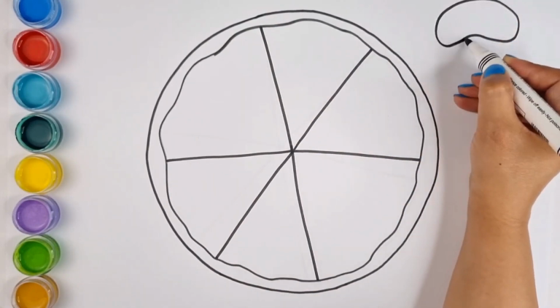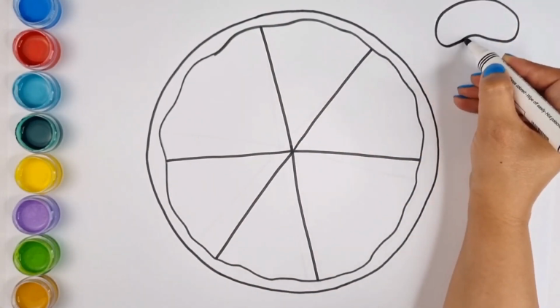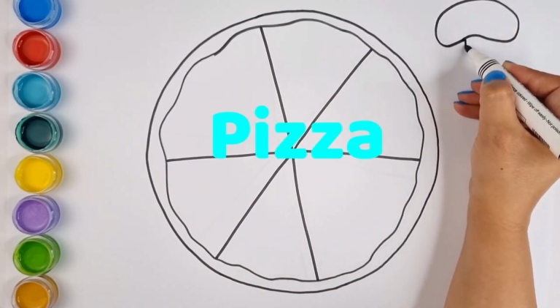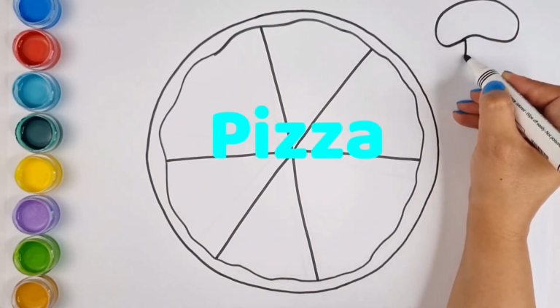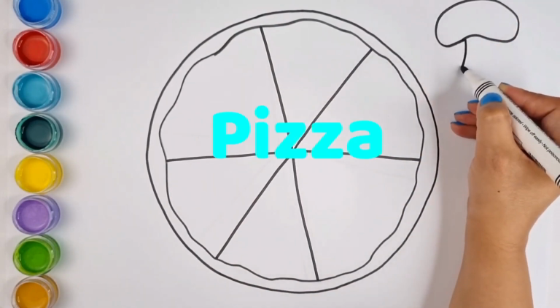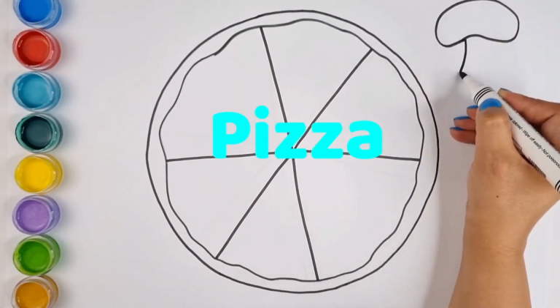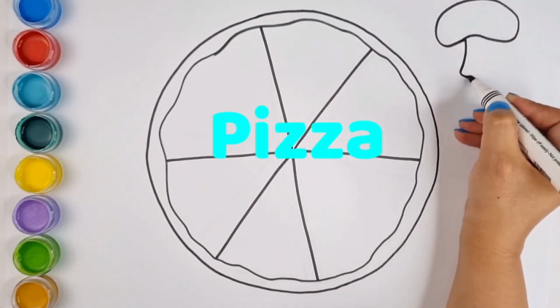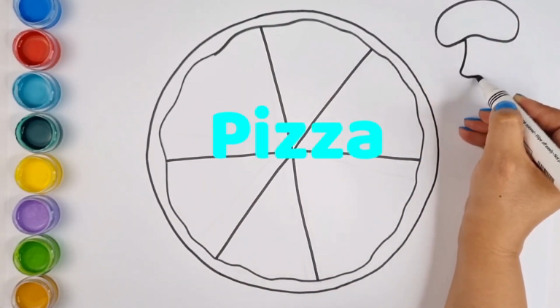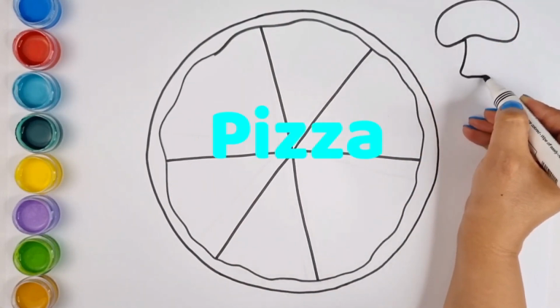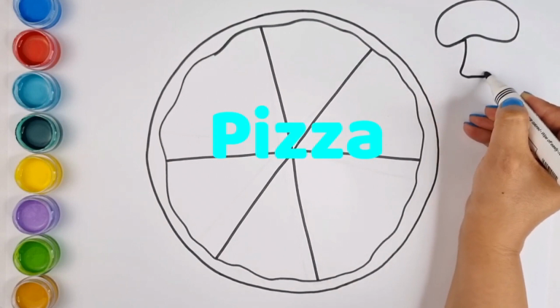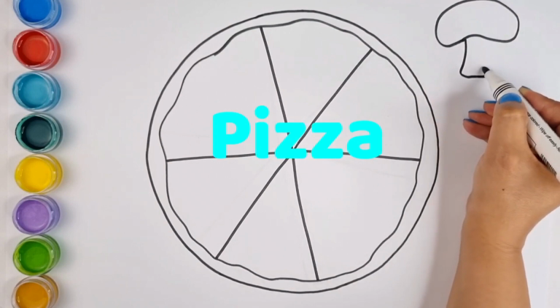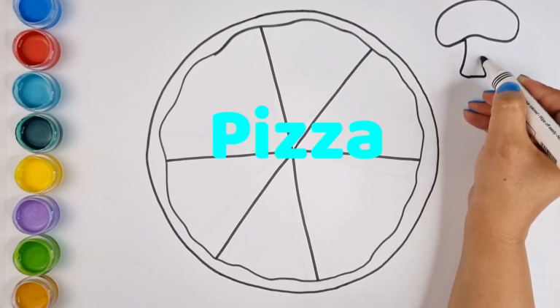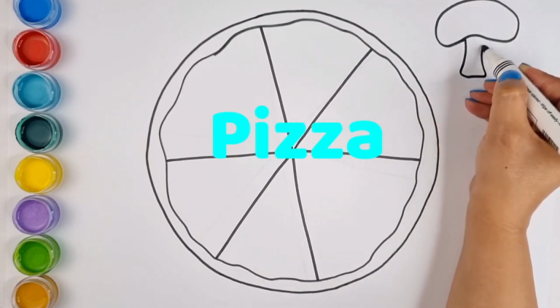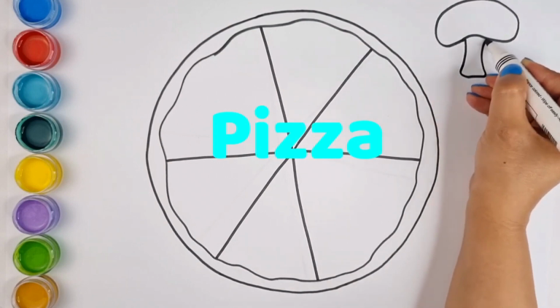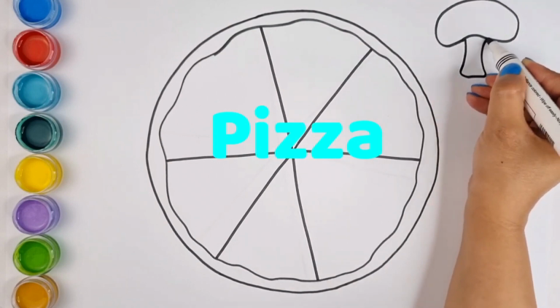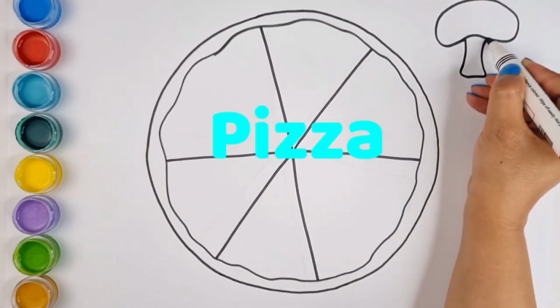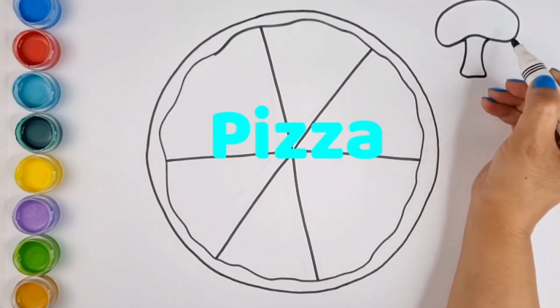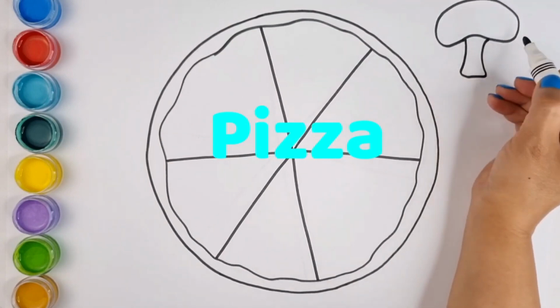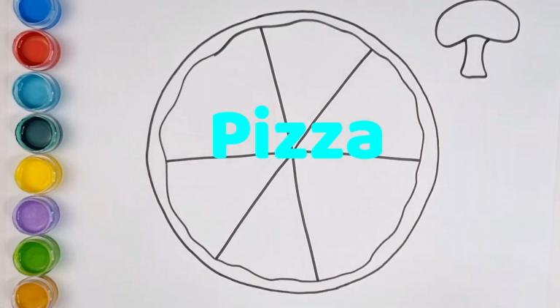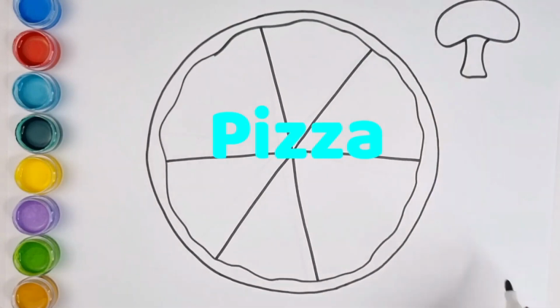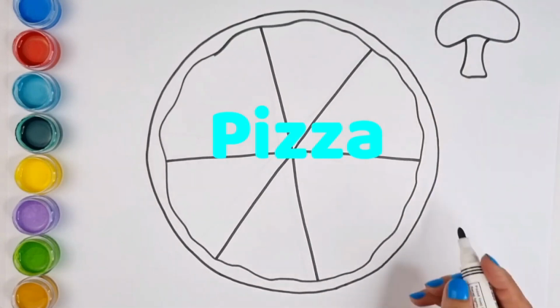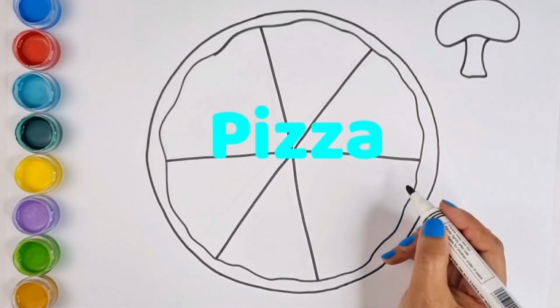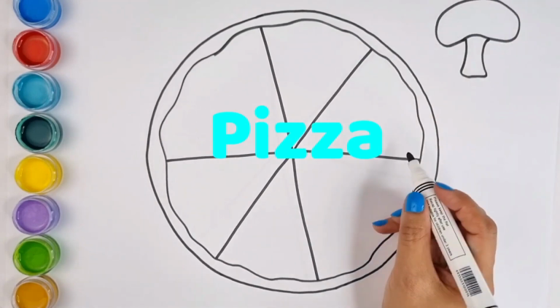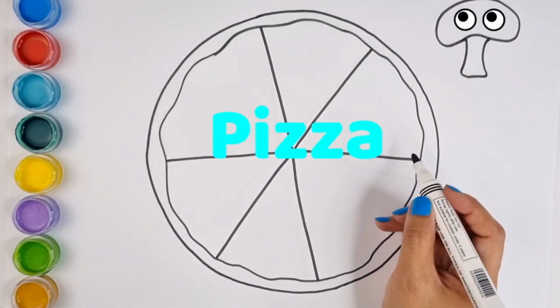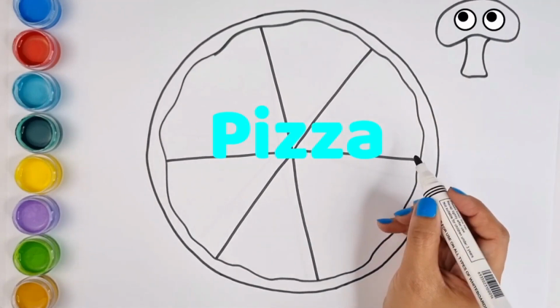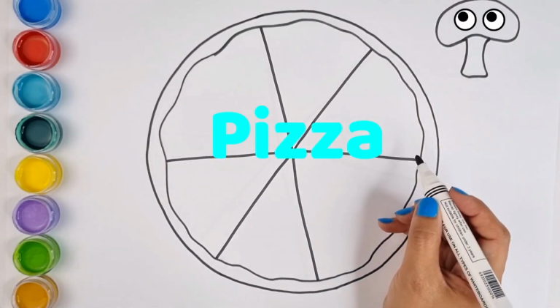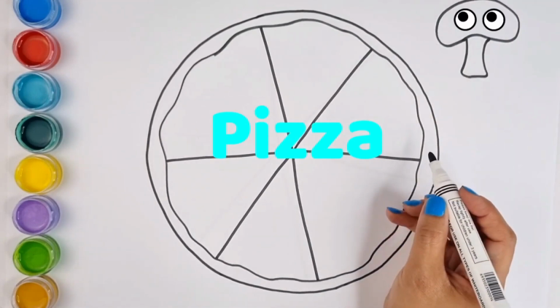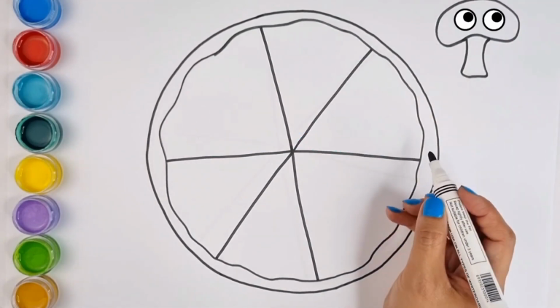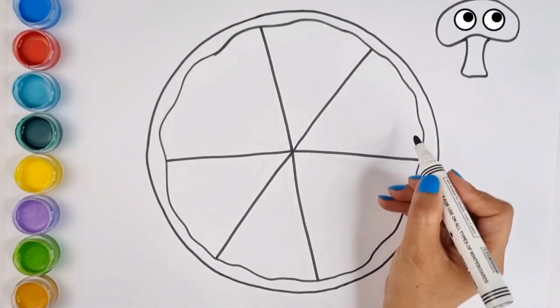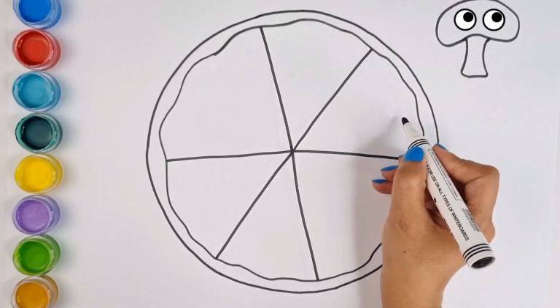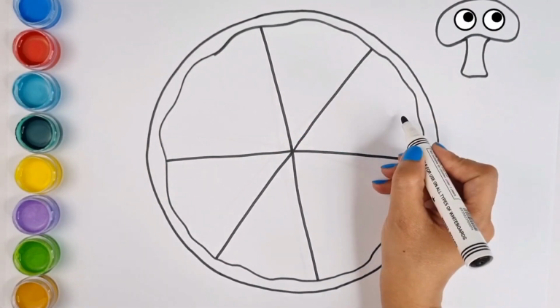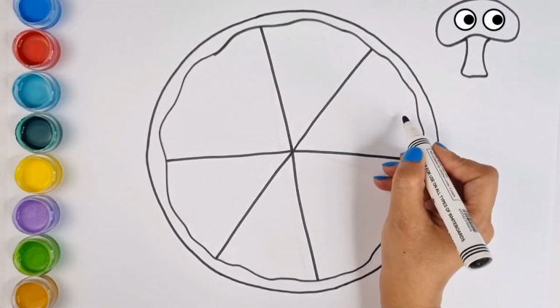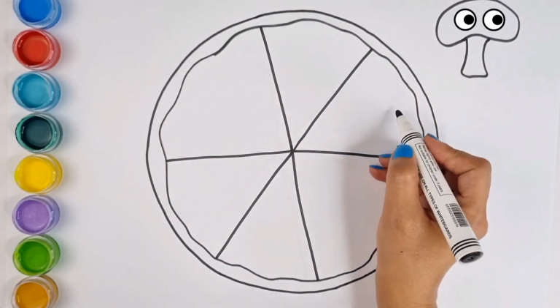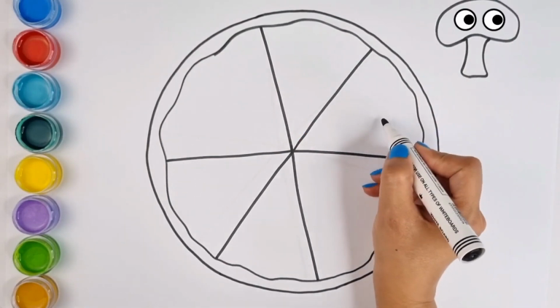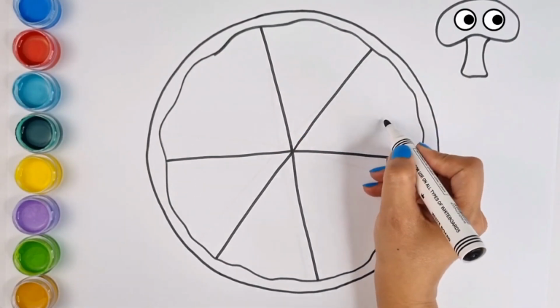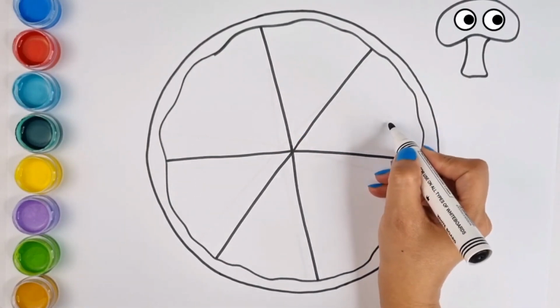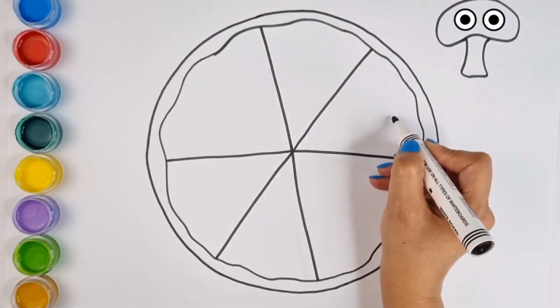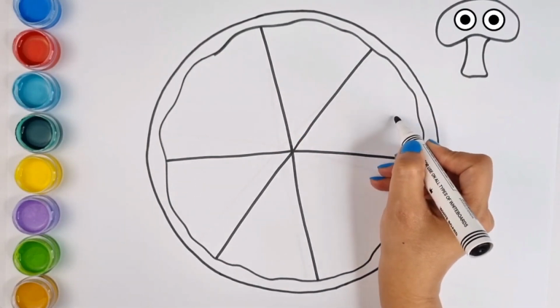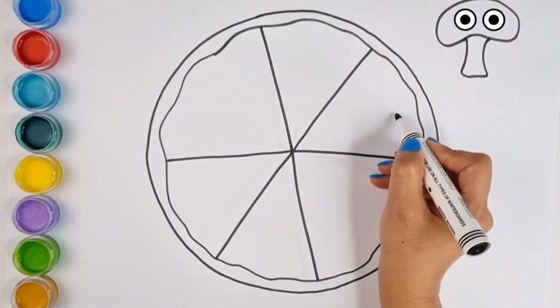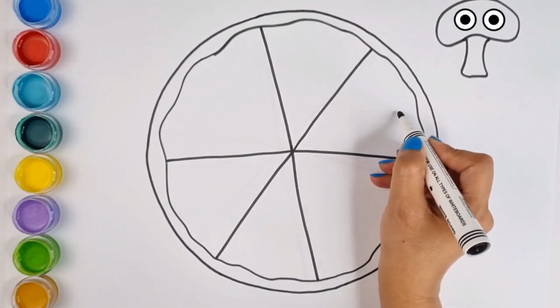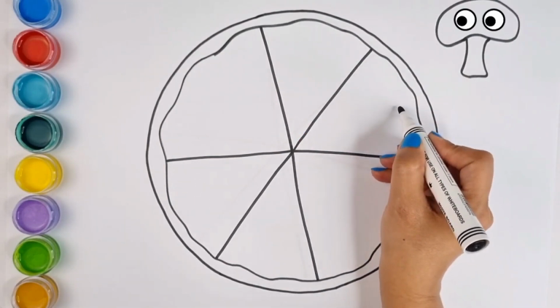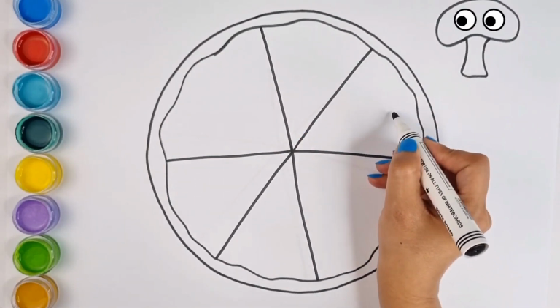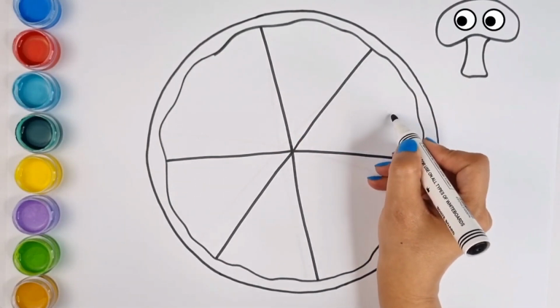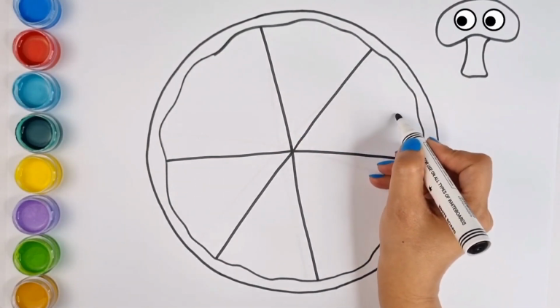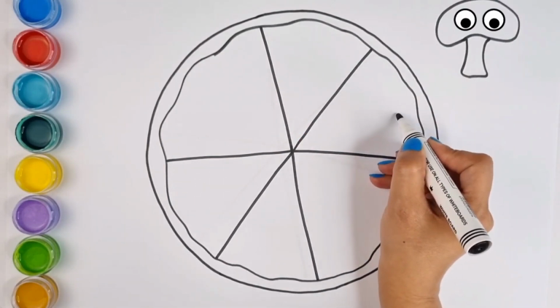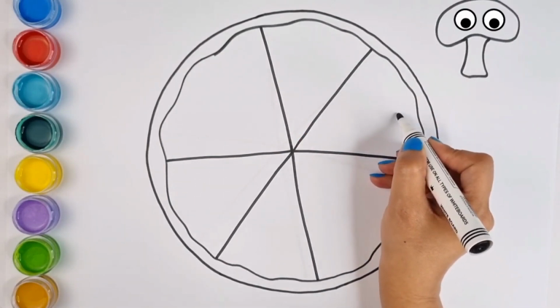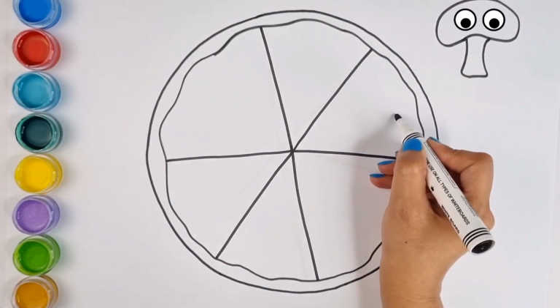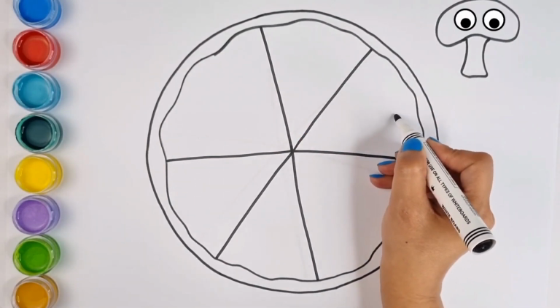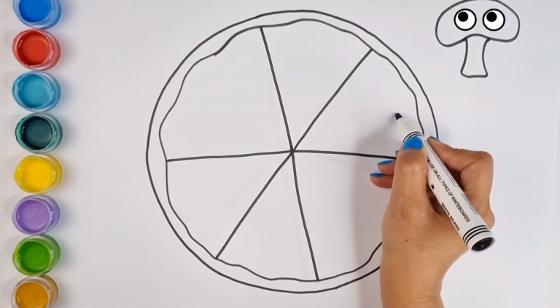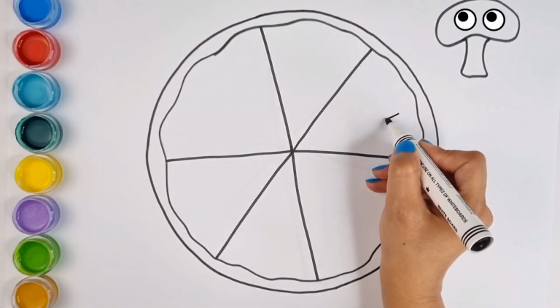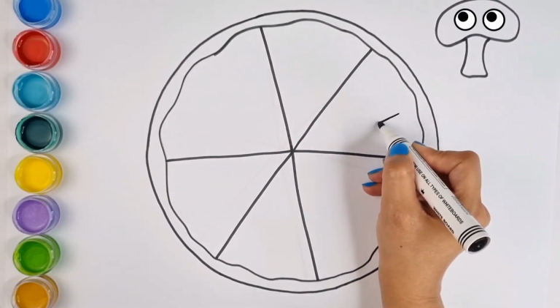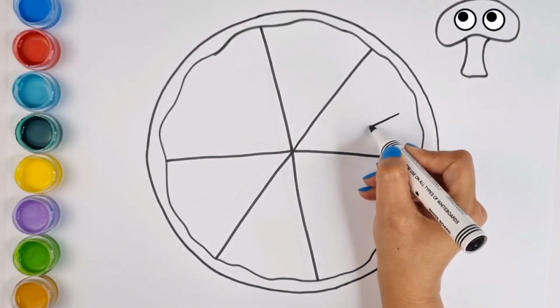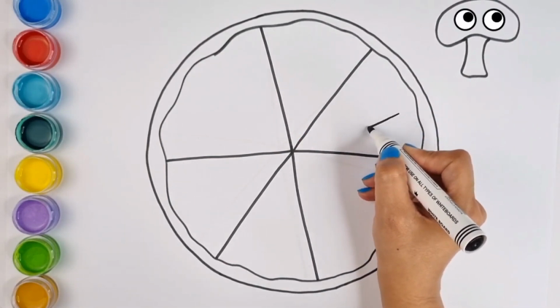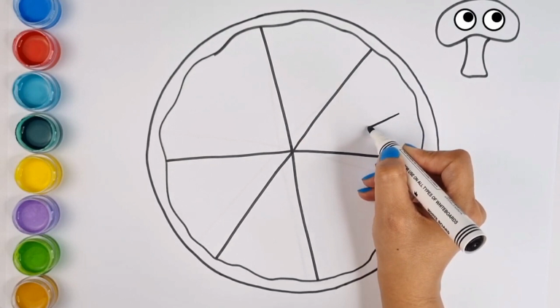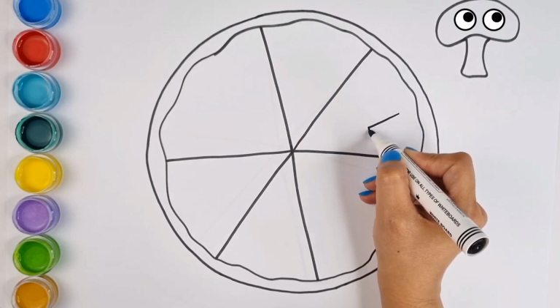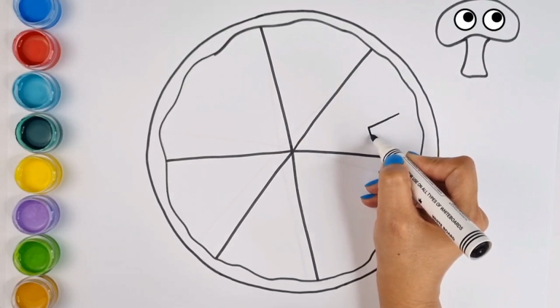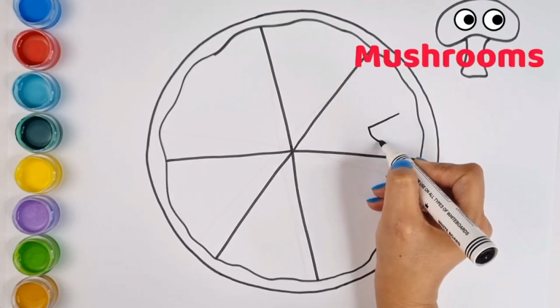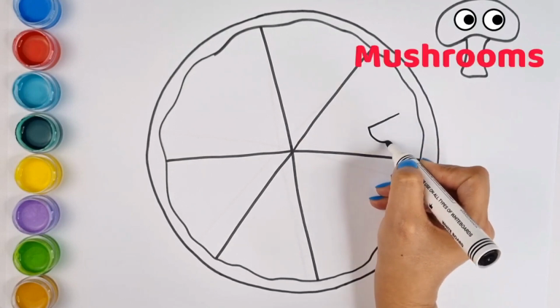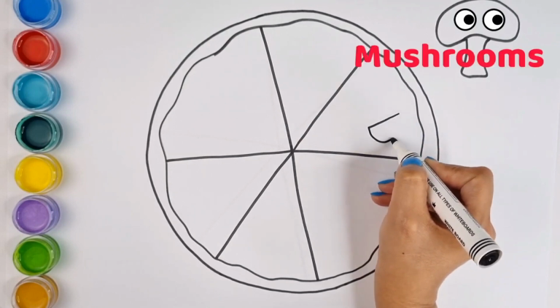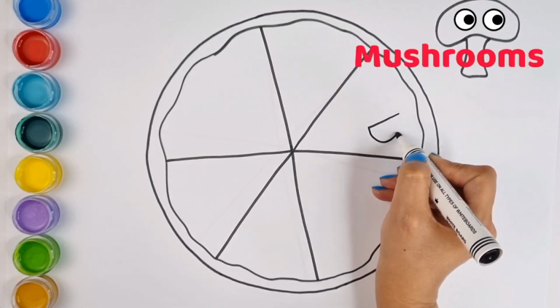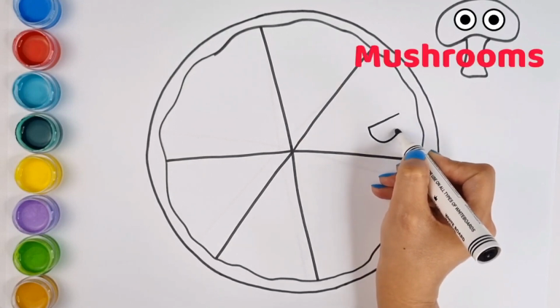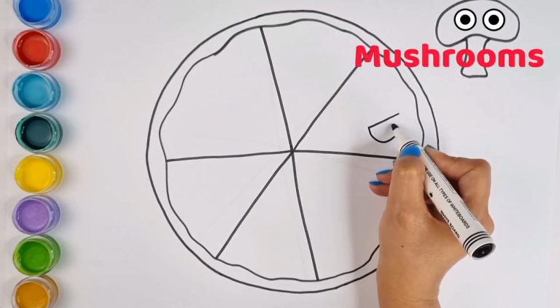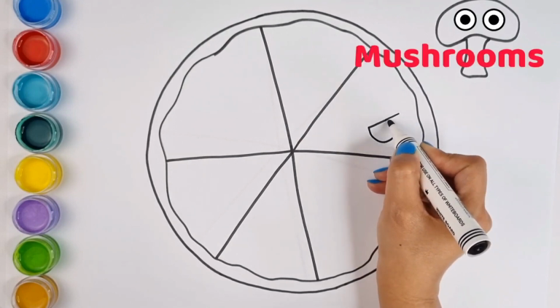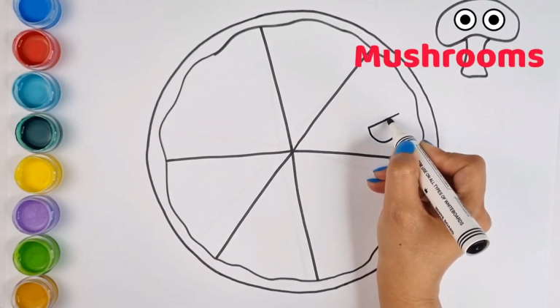Really great. Now we want to paint the mushrooms. You know that not all mushrooms are edible, and we have to buy them from the fruit shop.